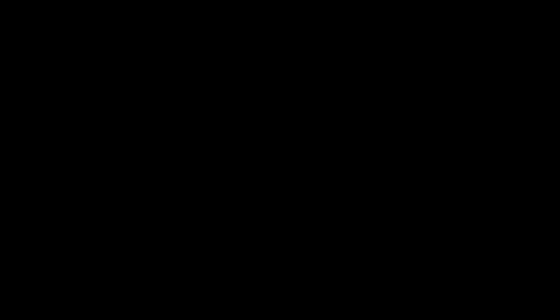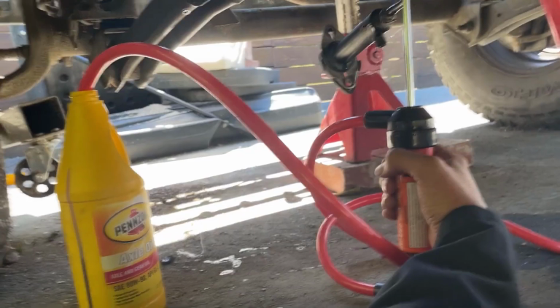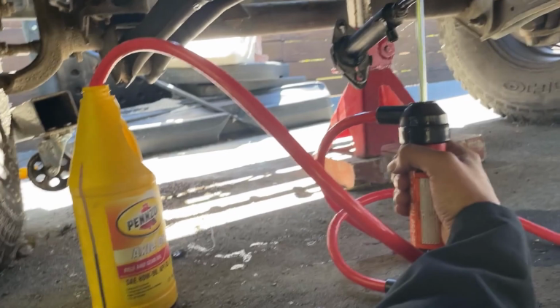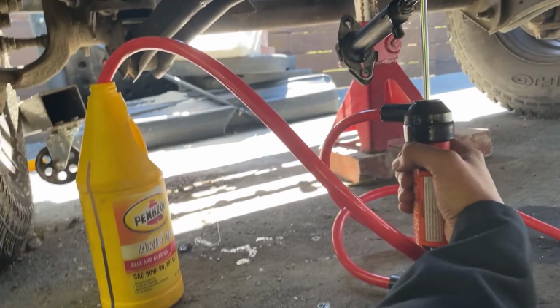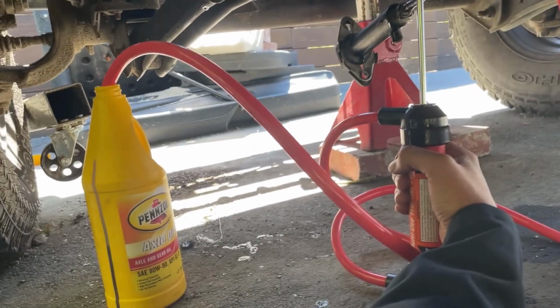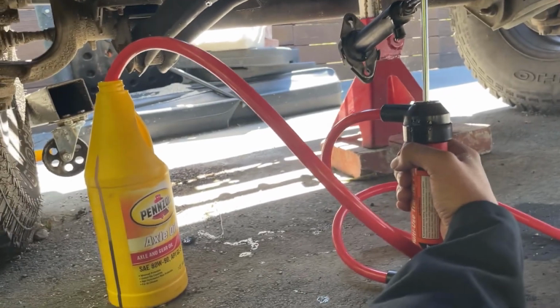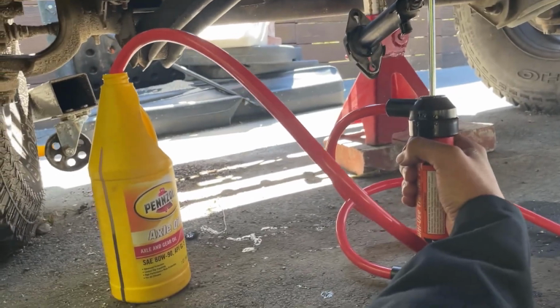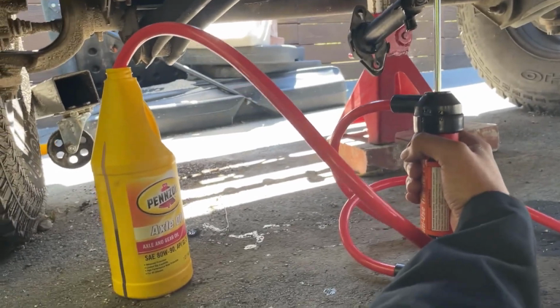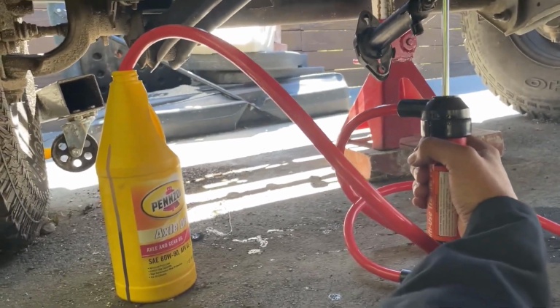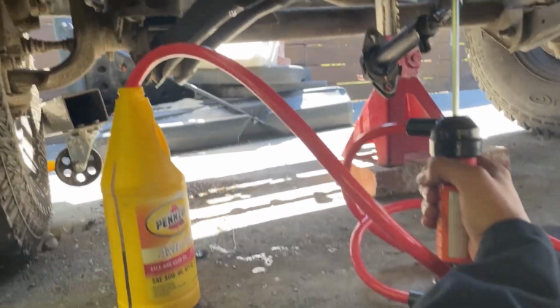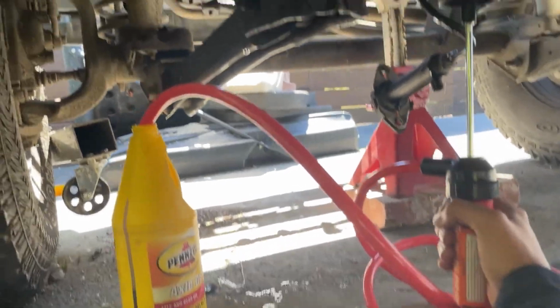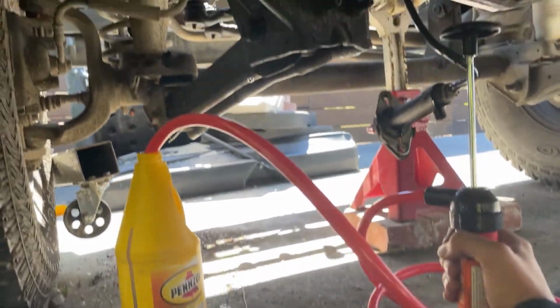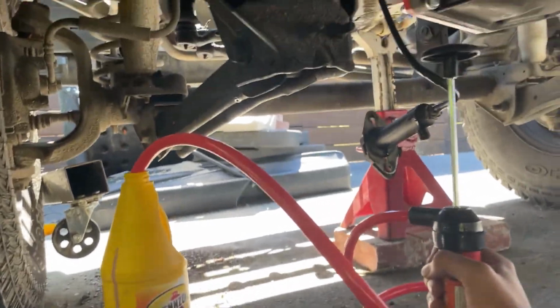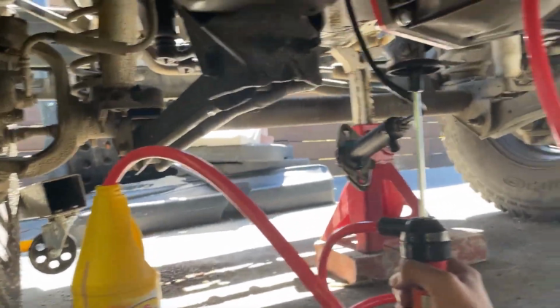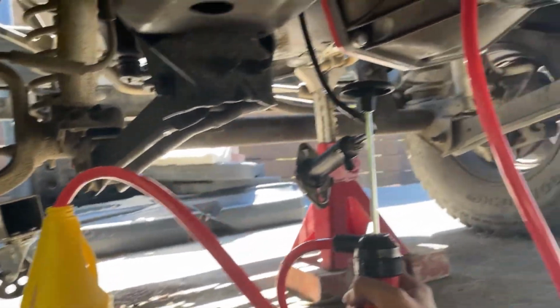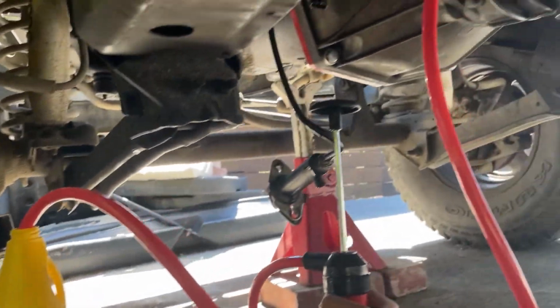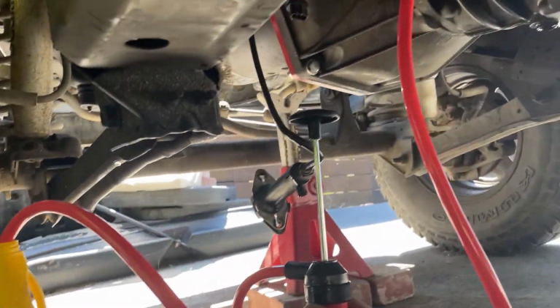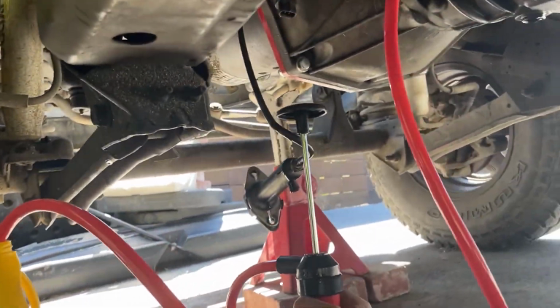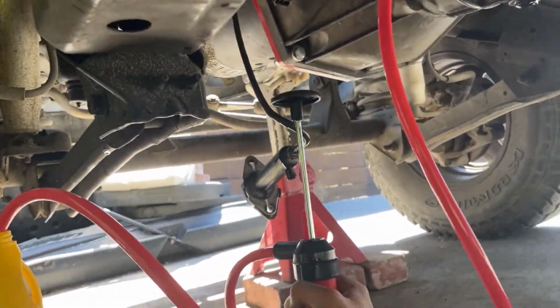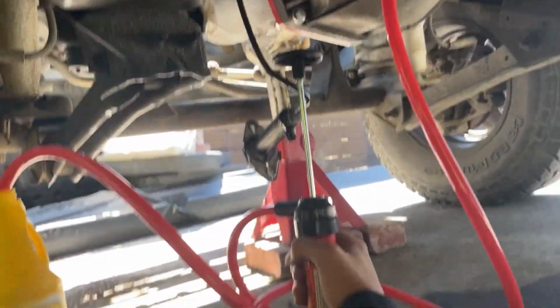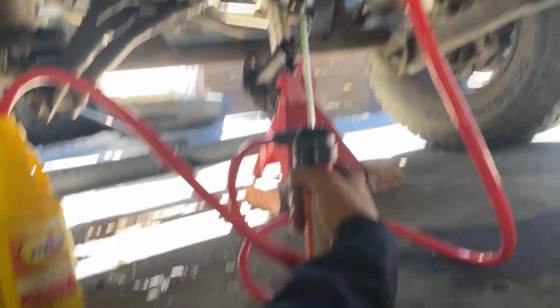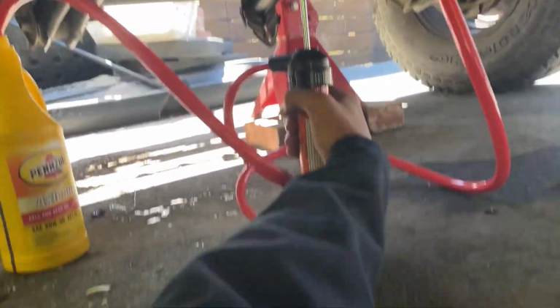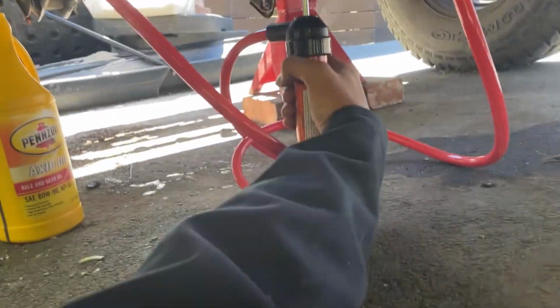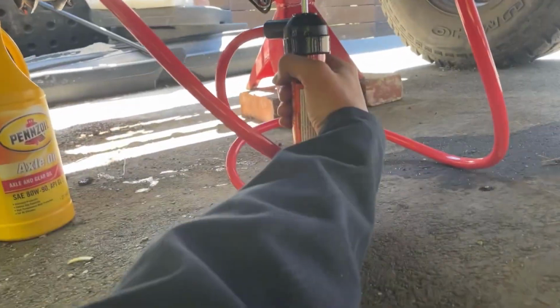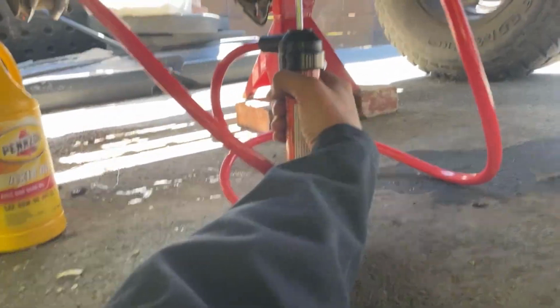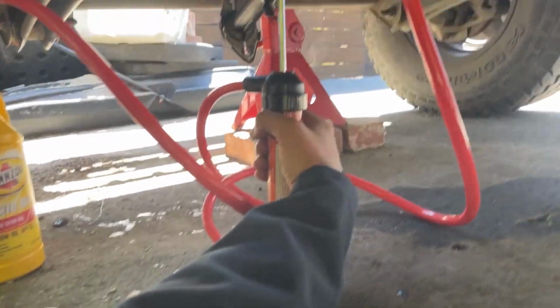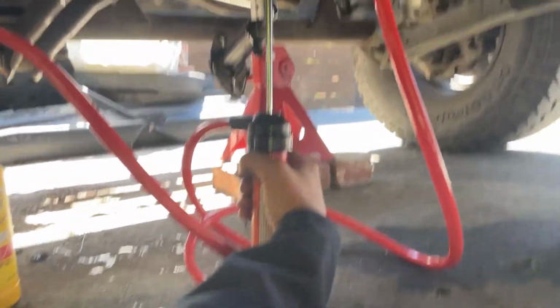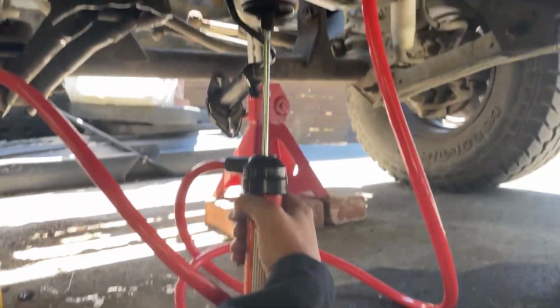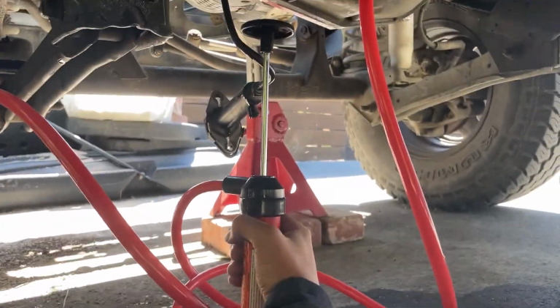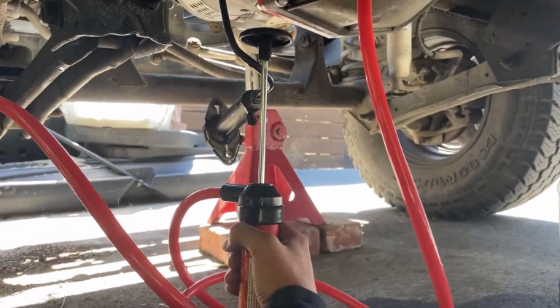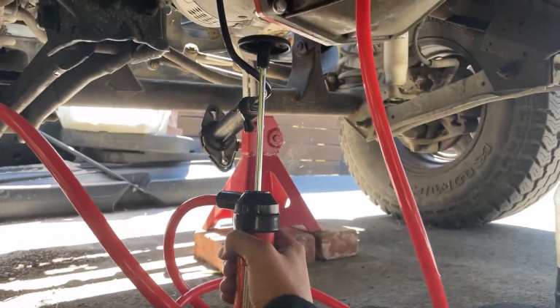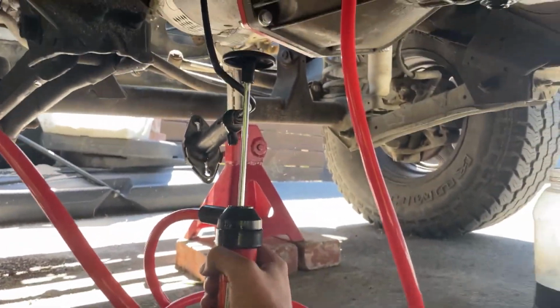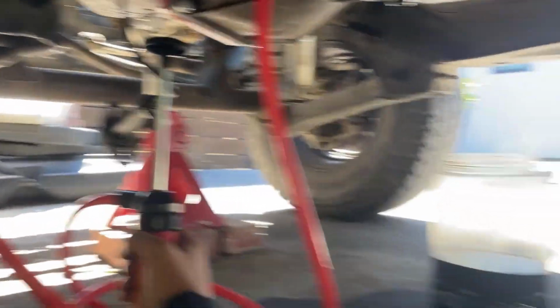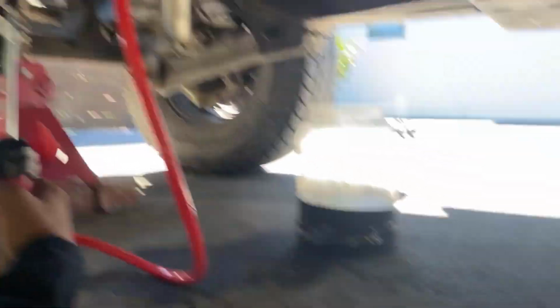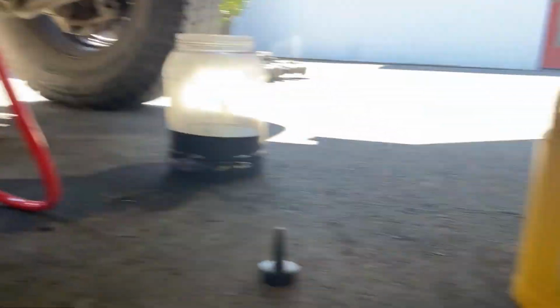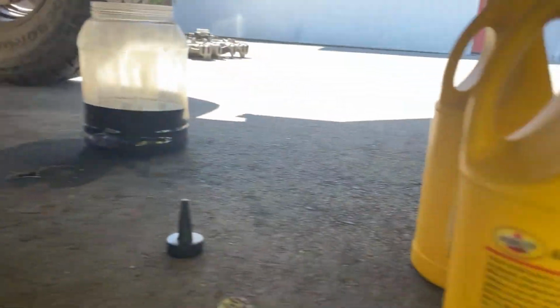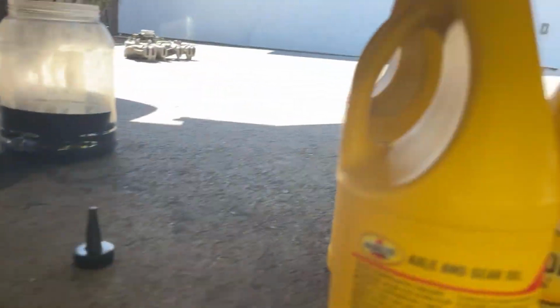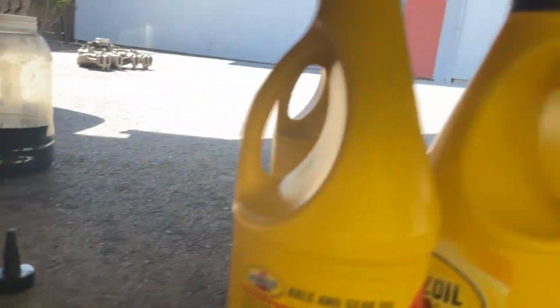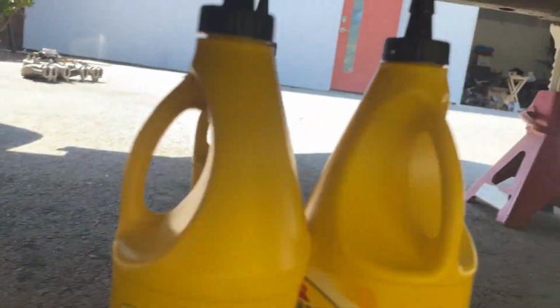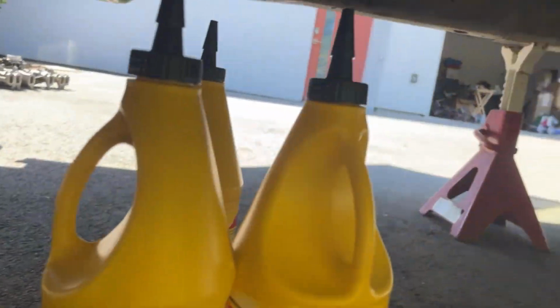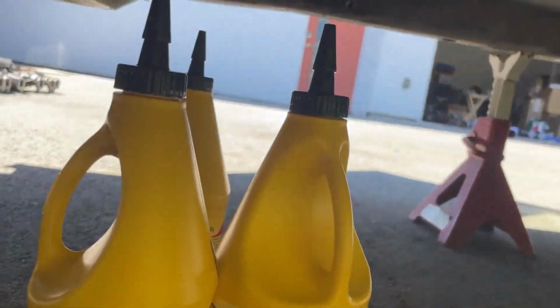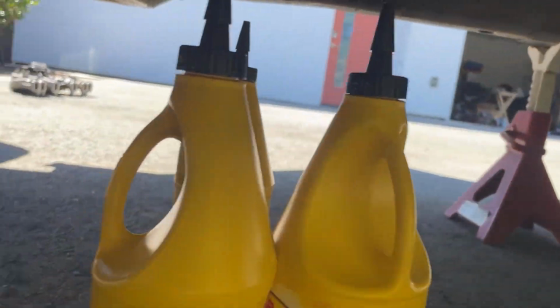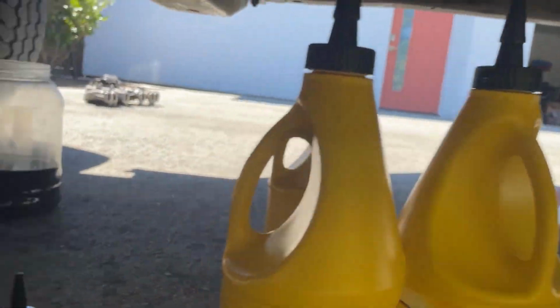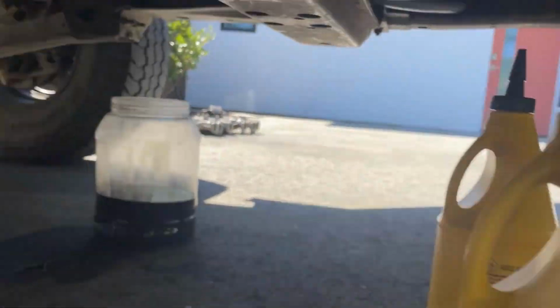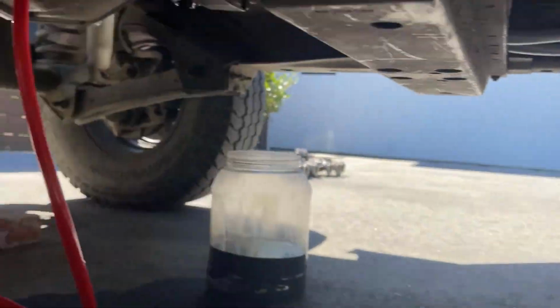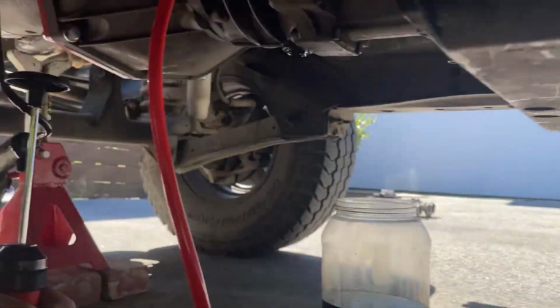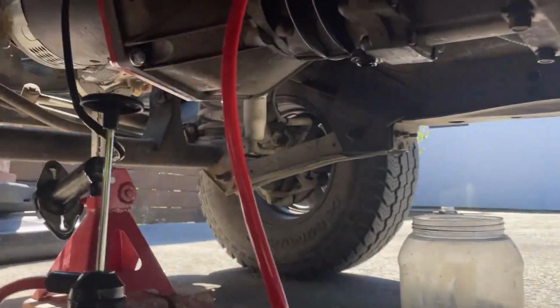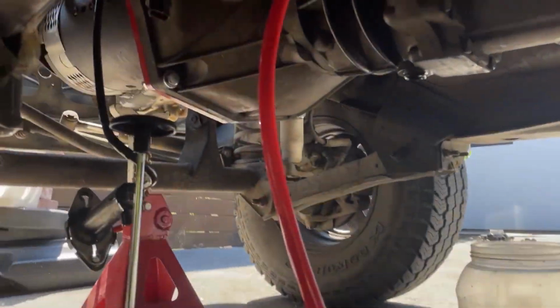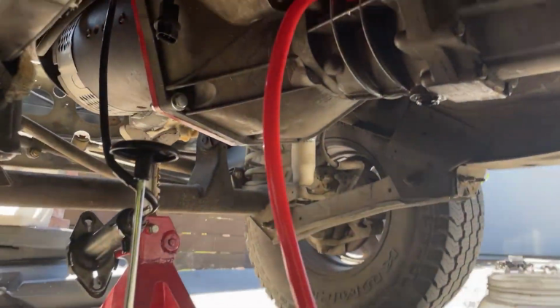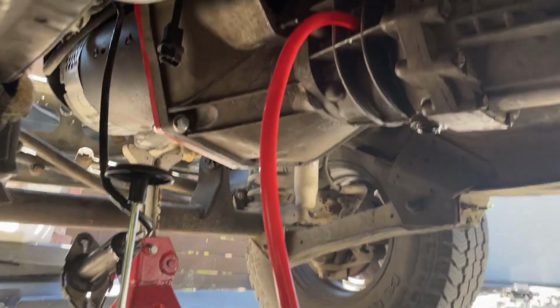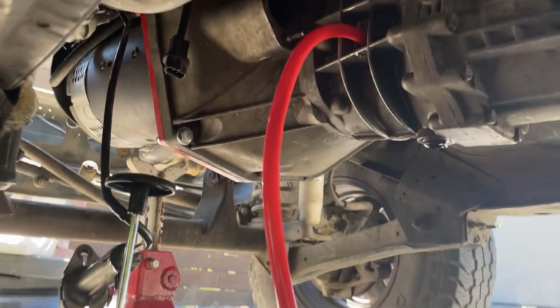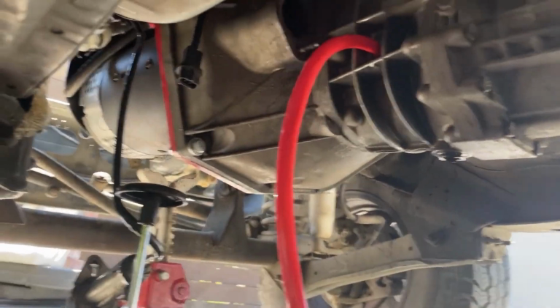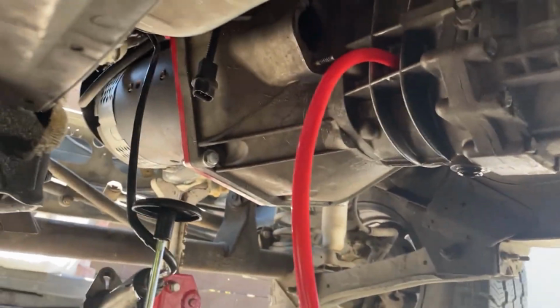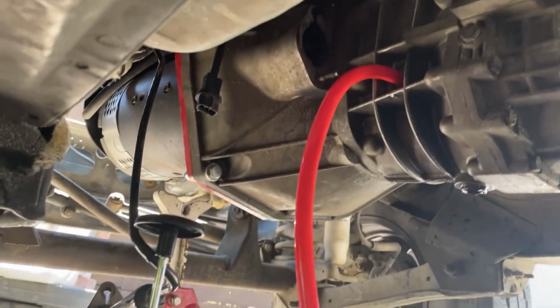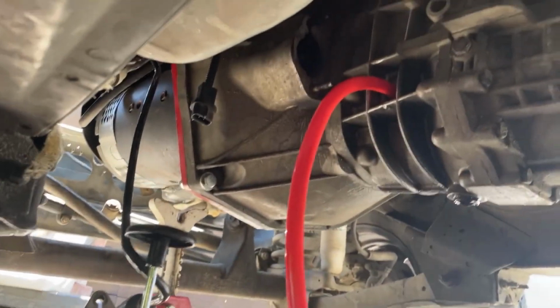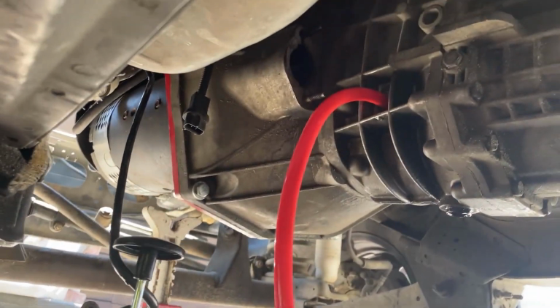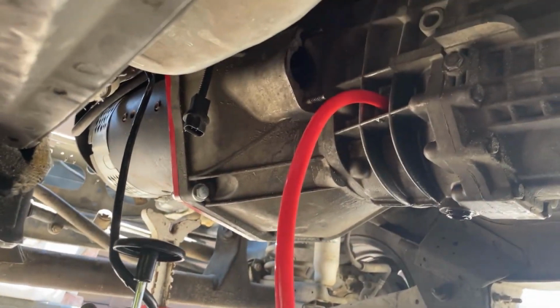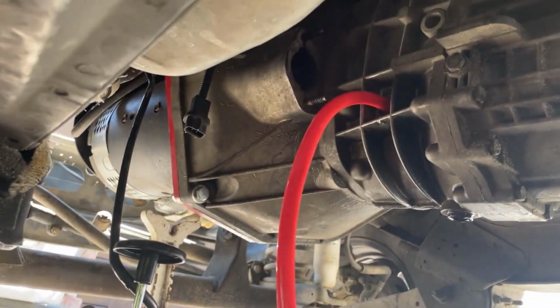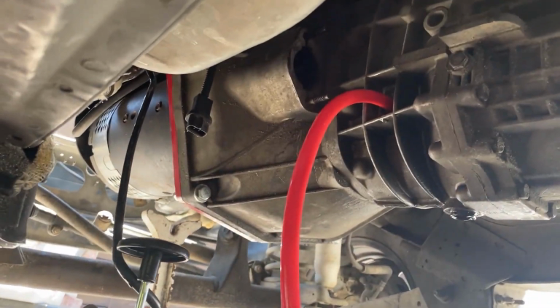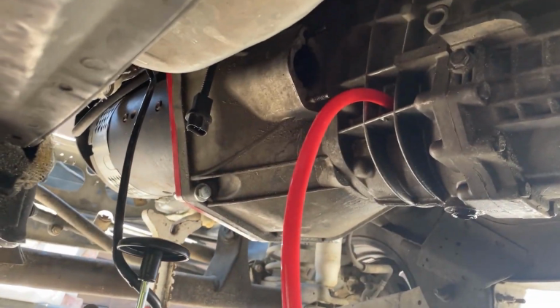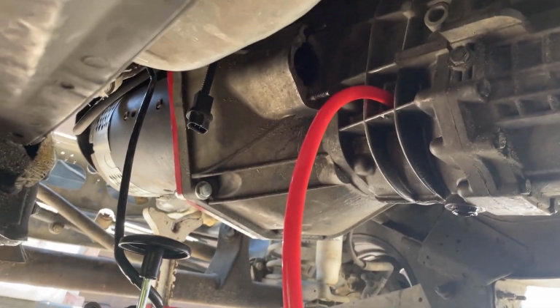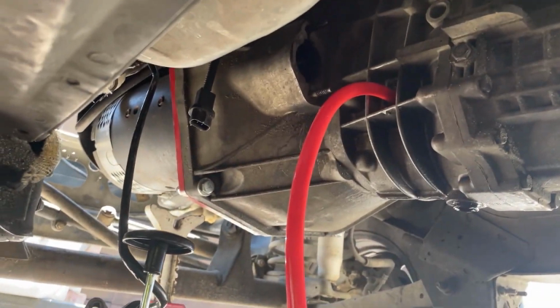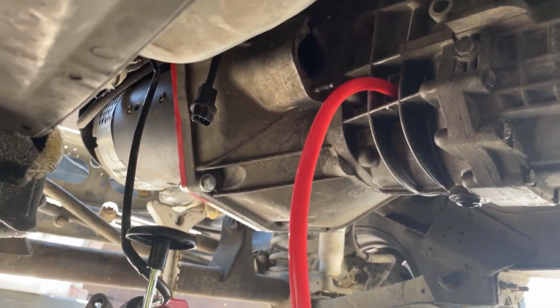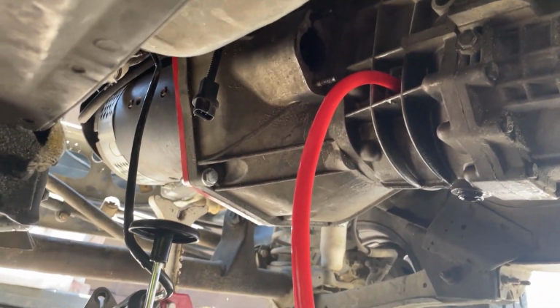Now that most of the electric components were wired together, I remounted the drive shaft and put transmission fluid back in the transmission.